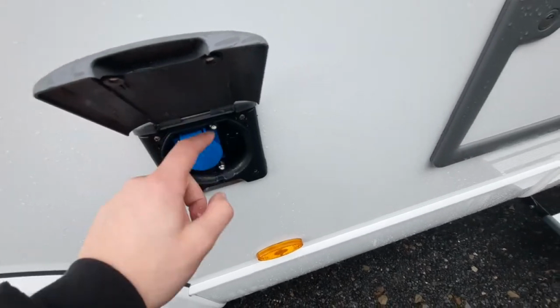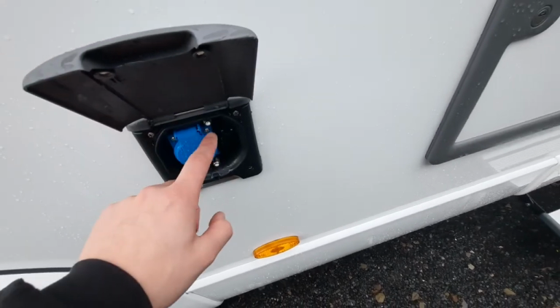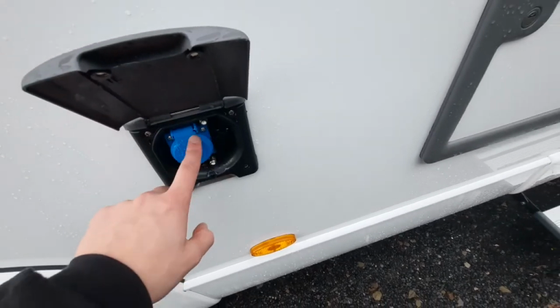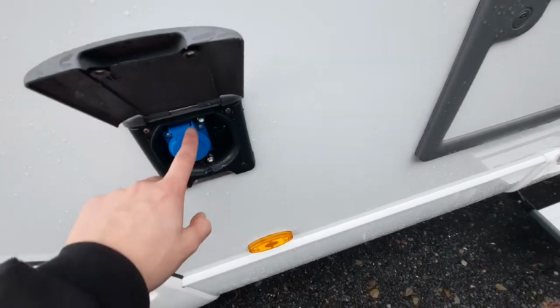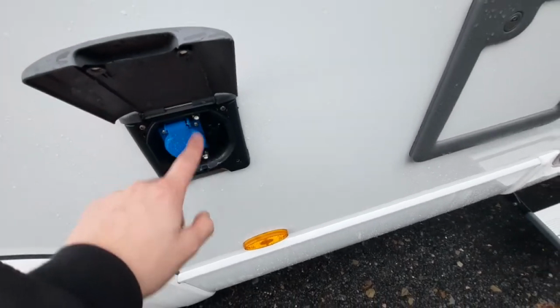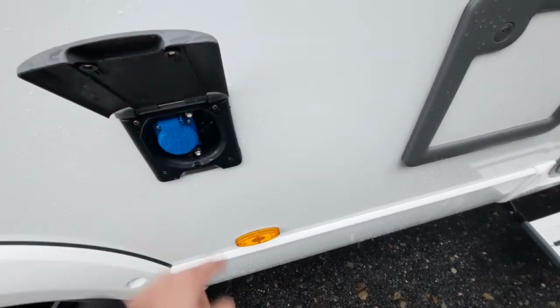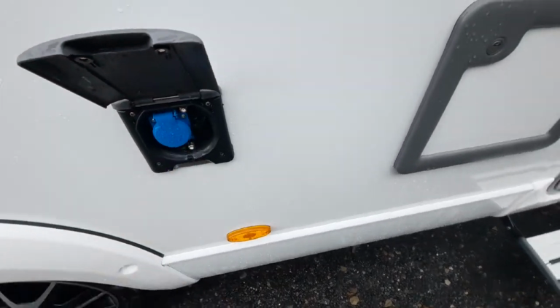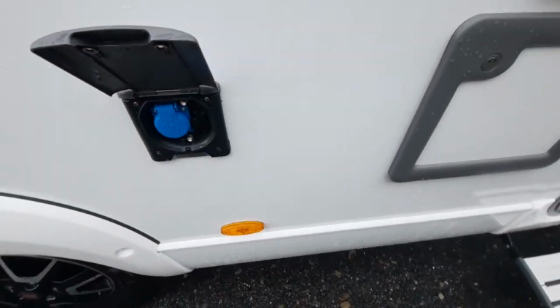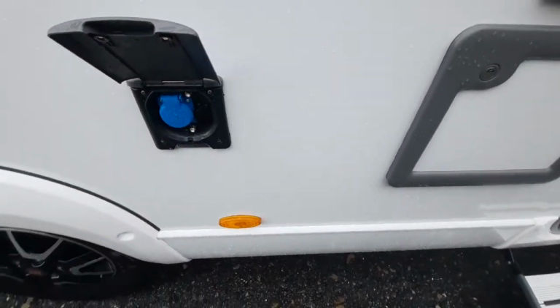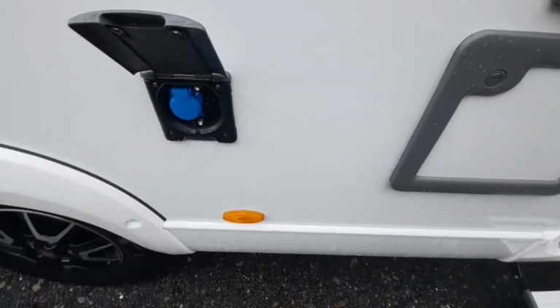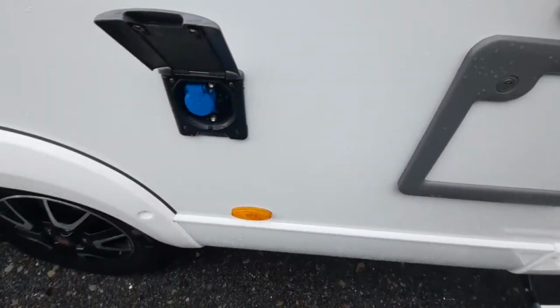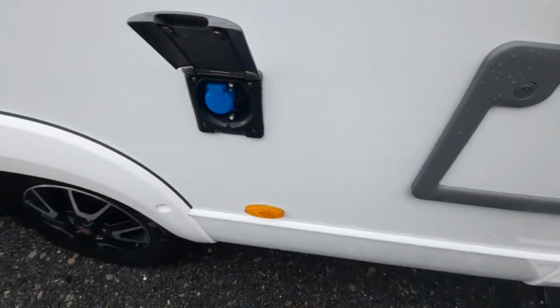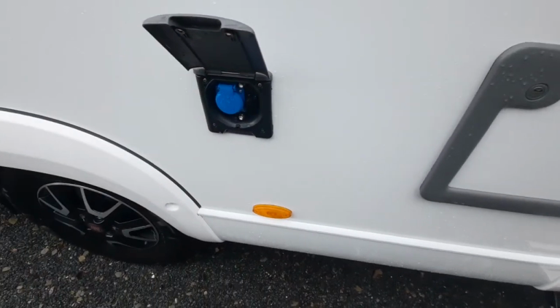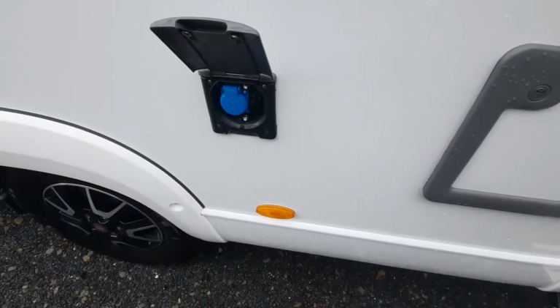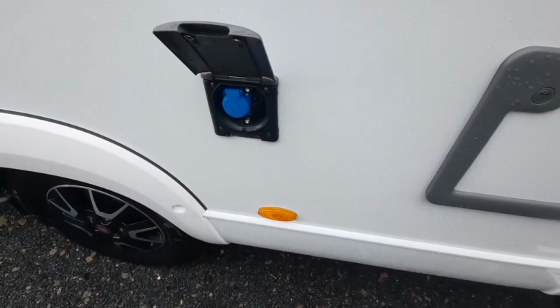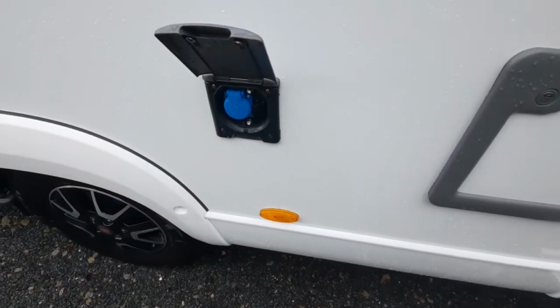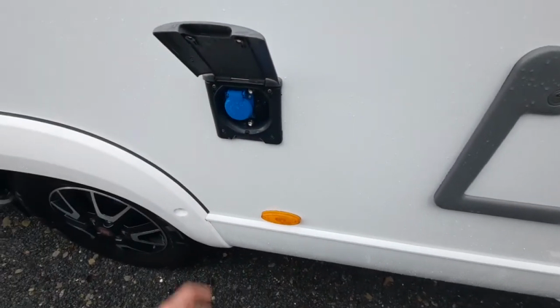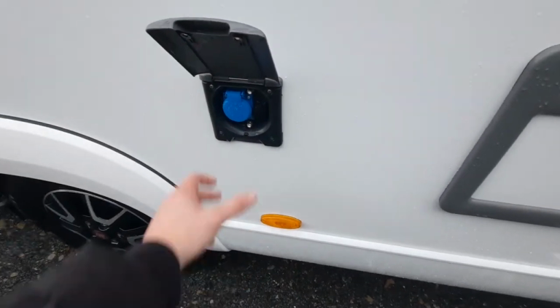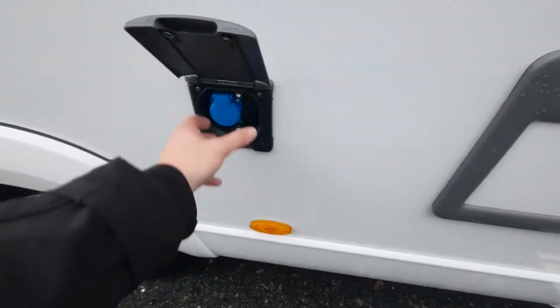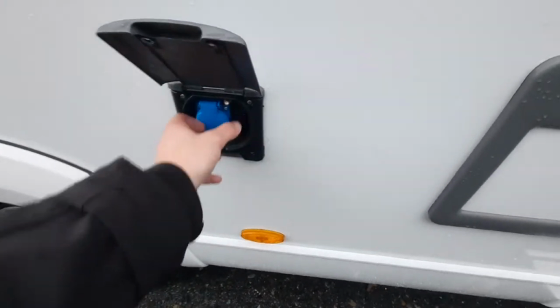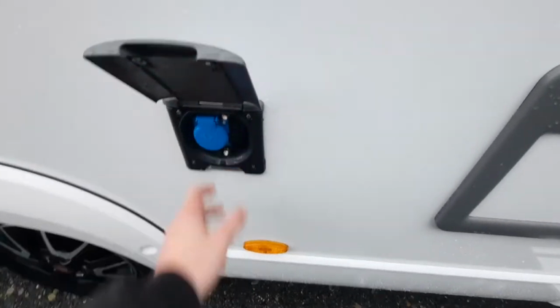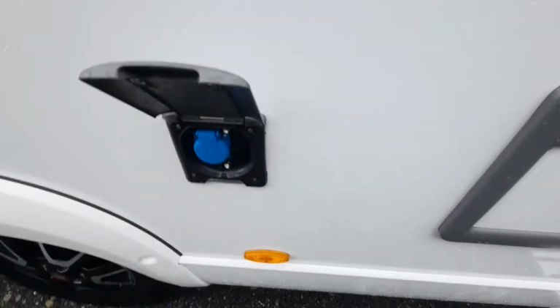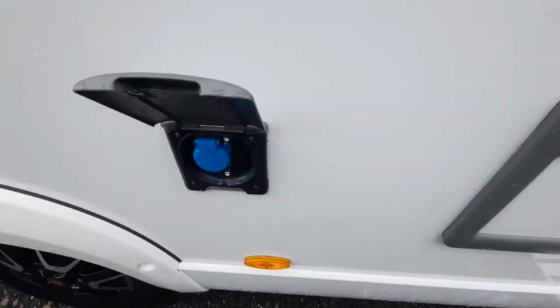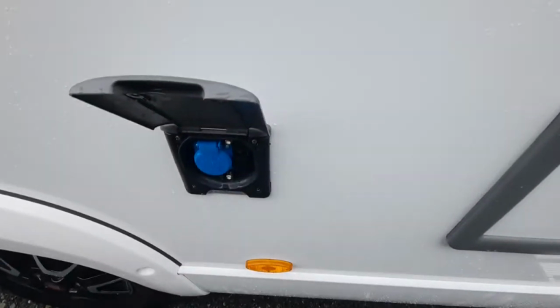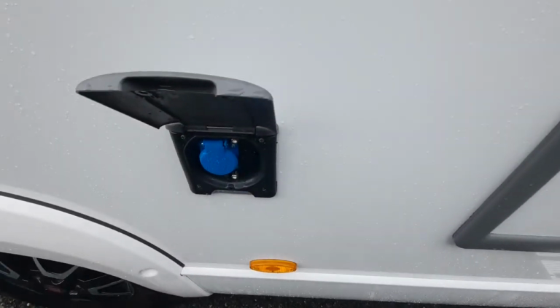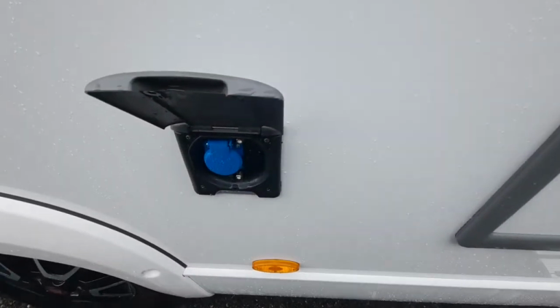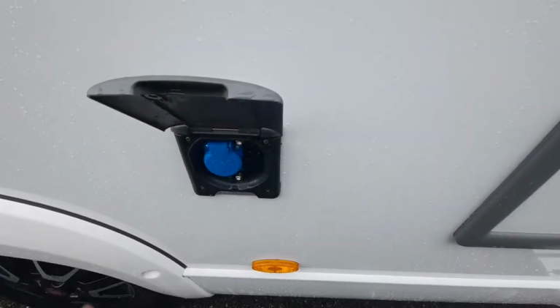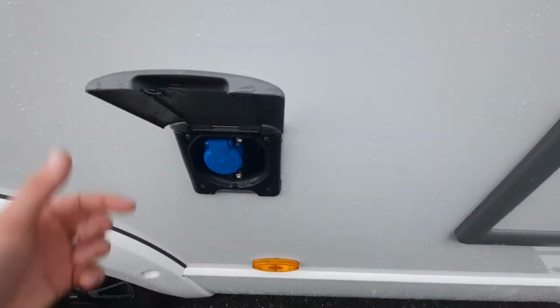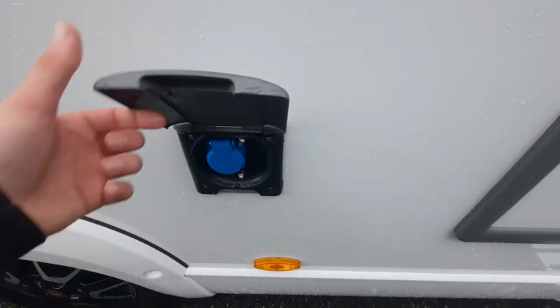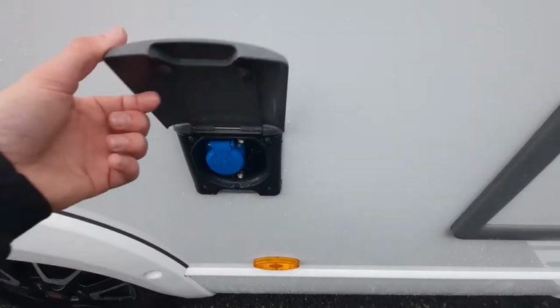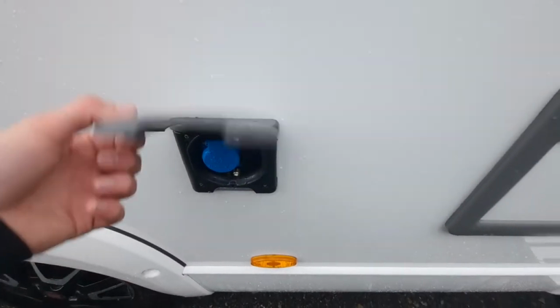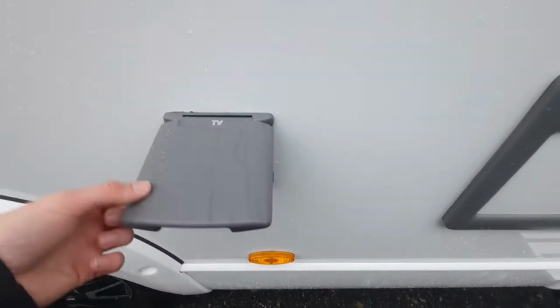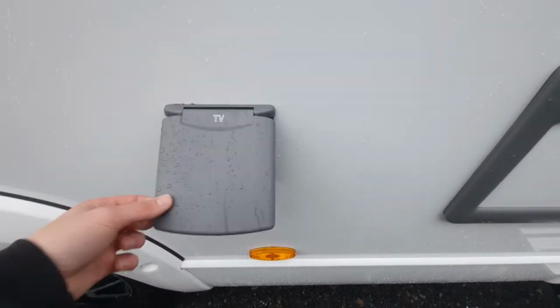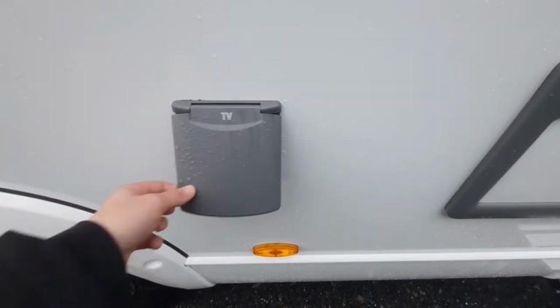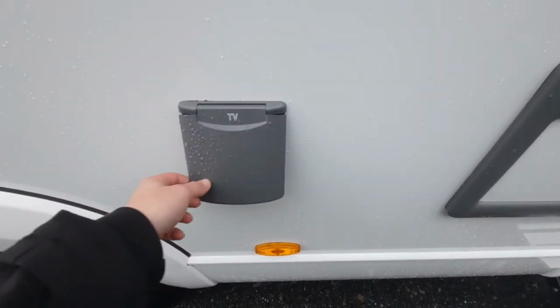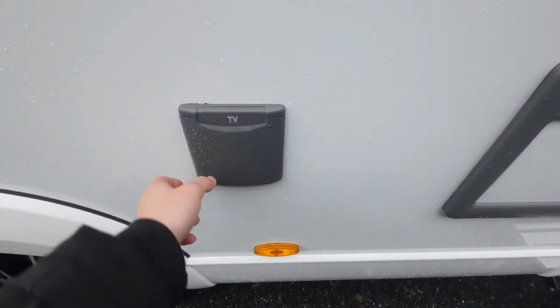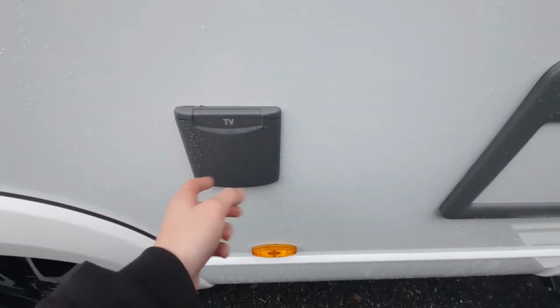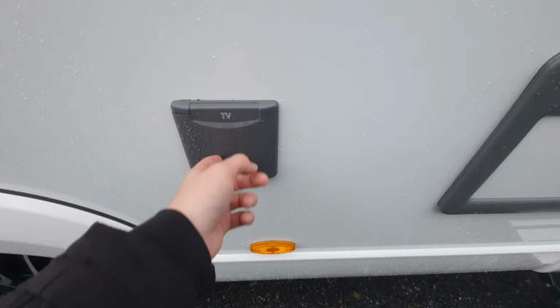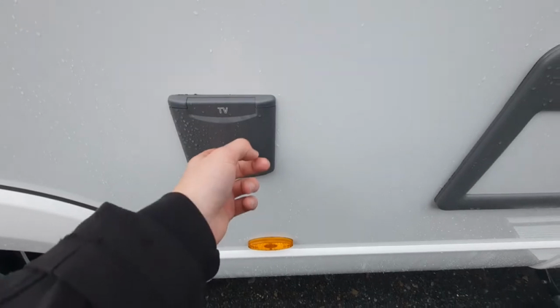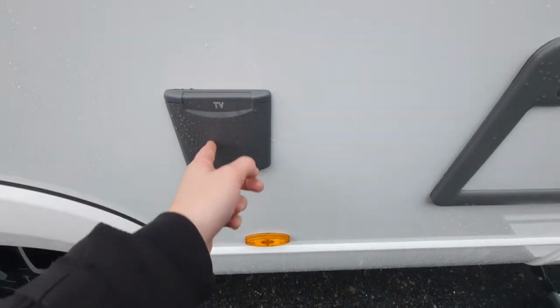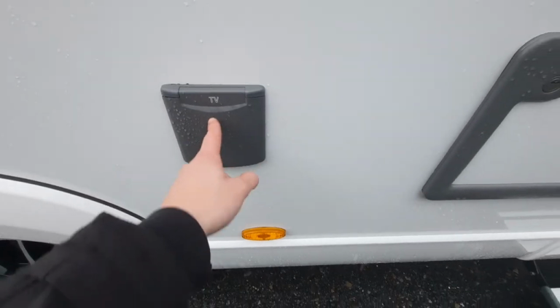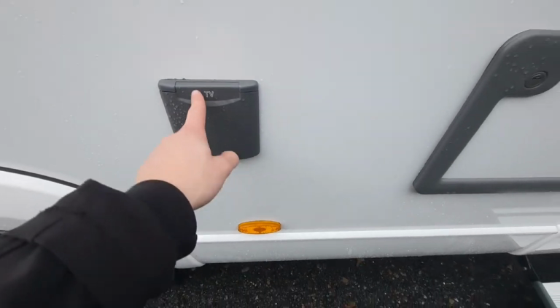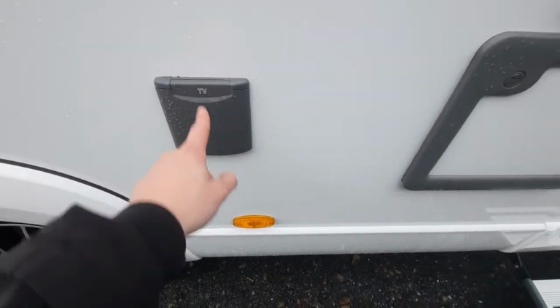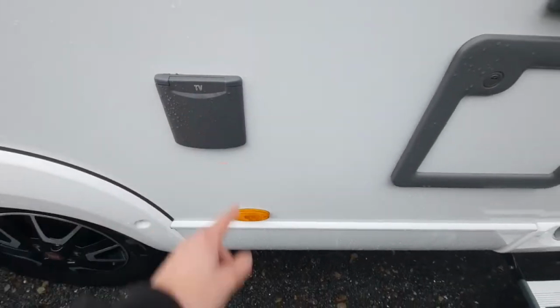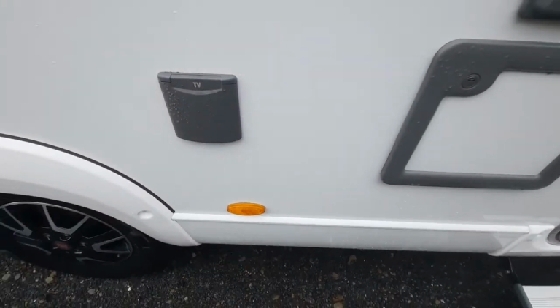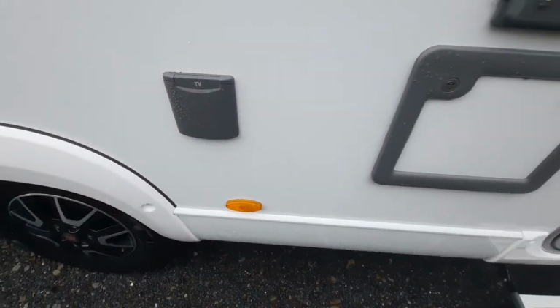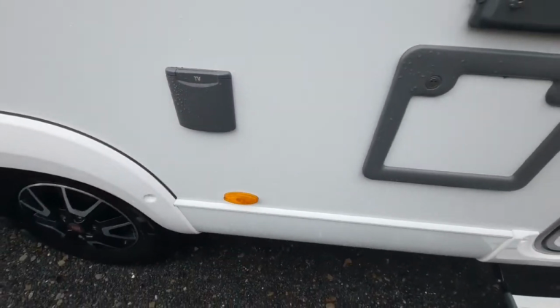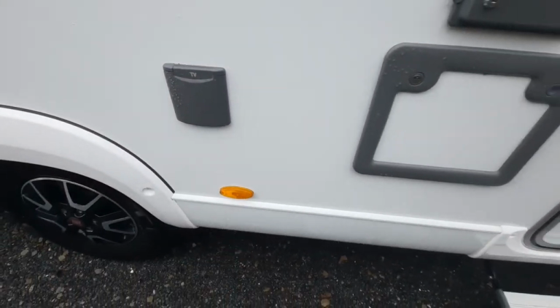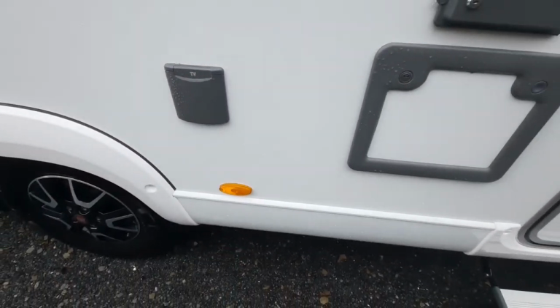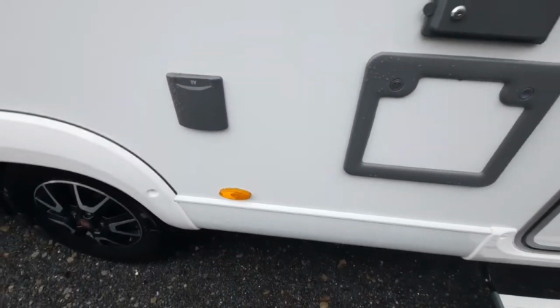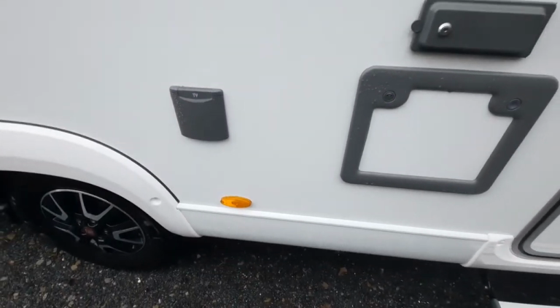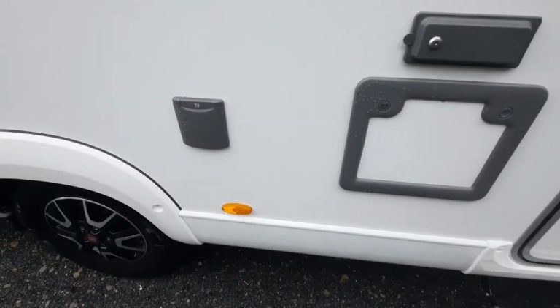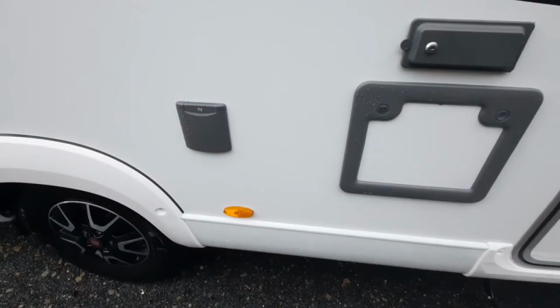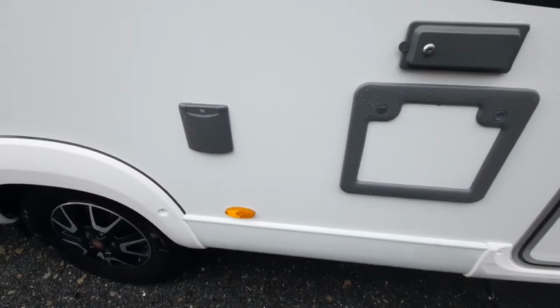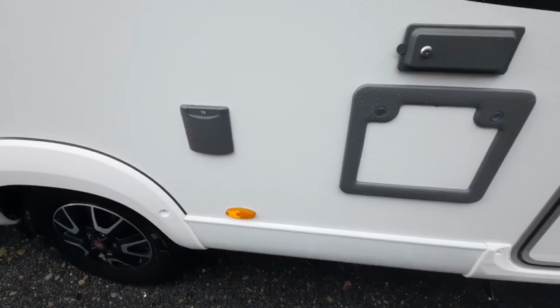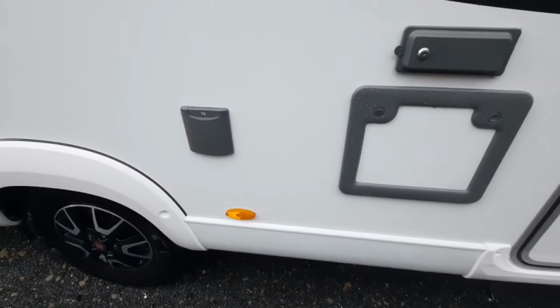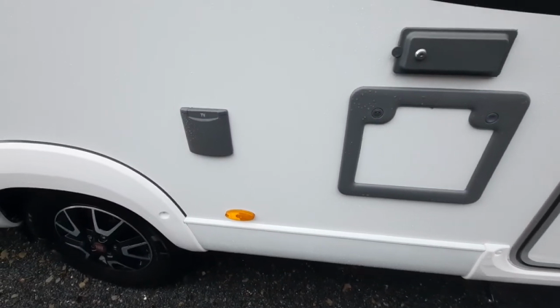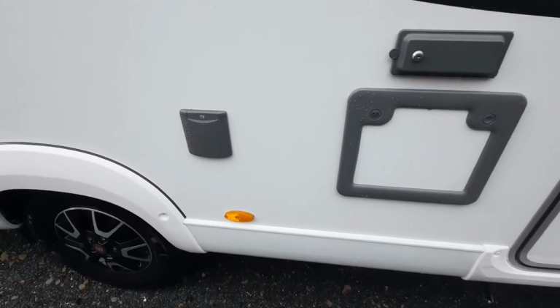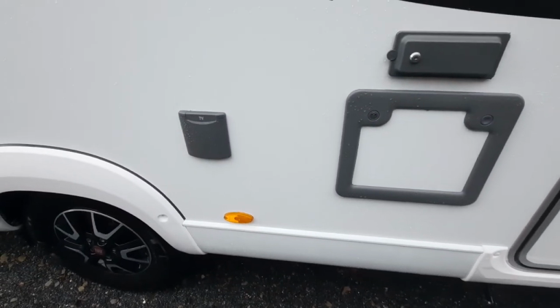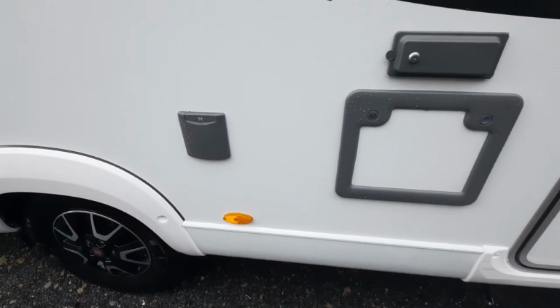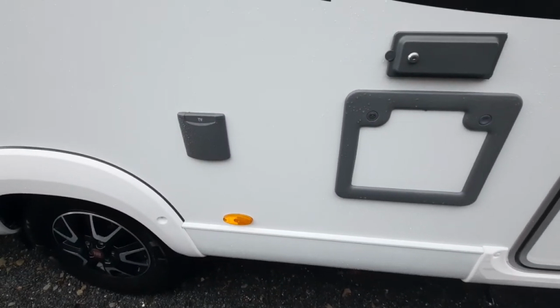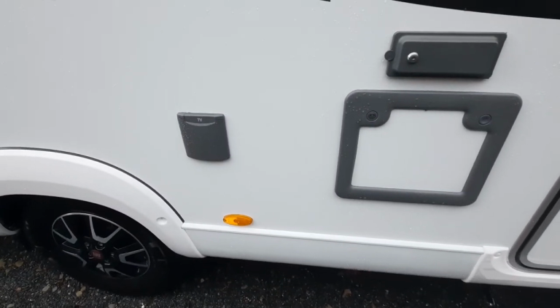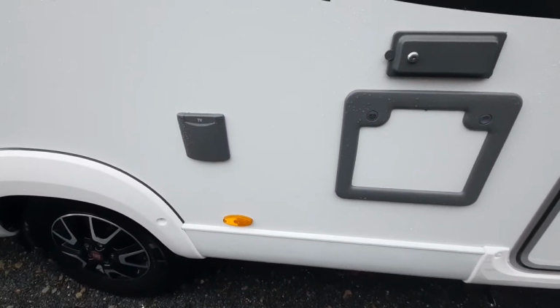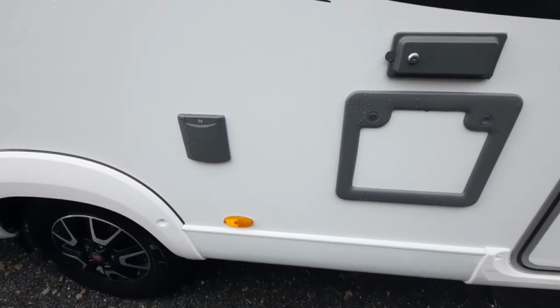It's worth mentioning that you will need an adapter to plug into that, as it's currently set up for a continental plug.